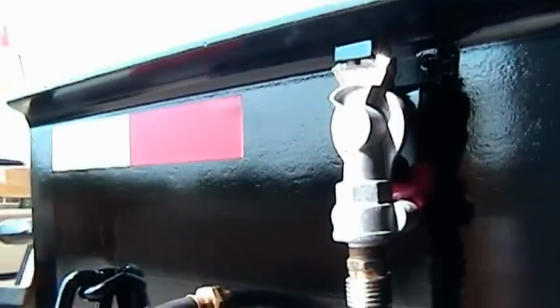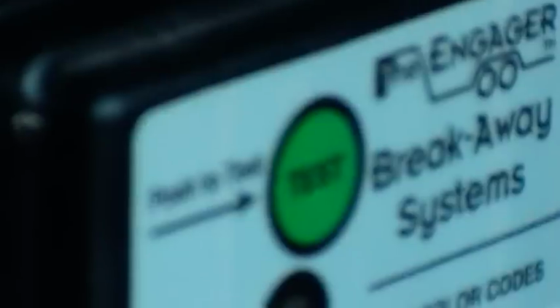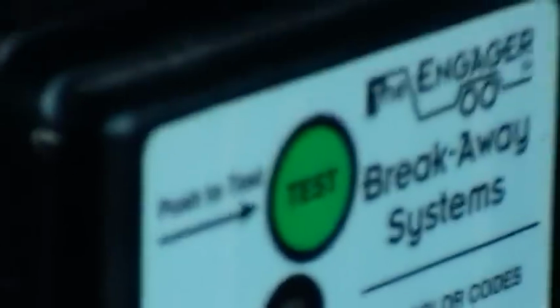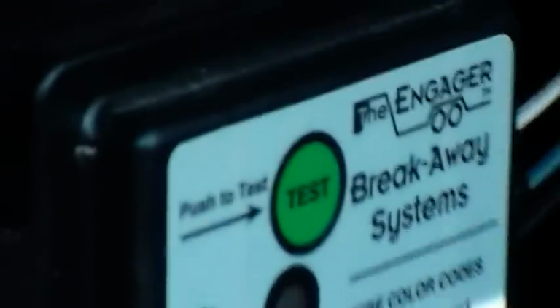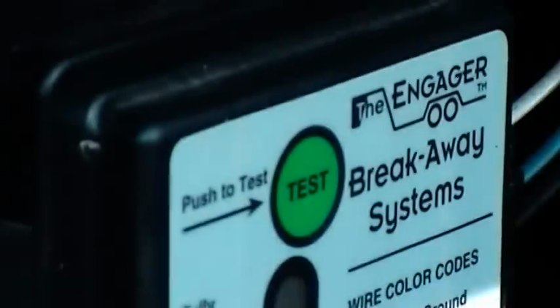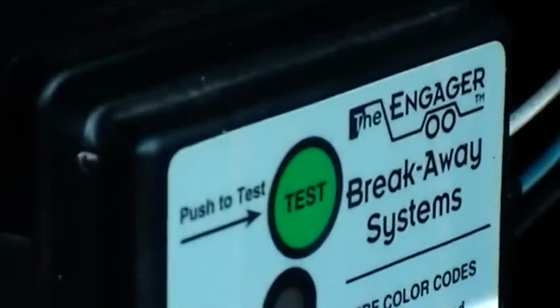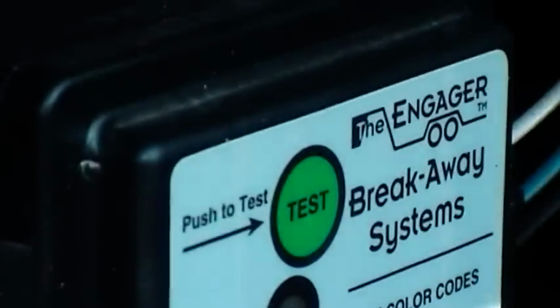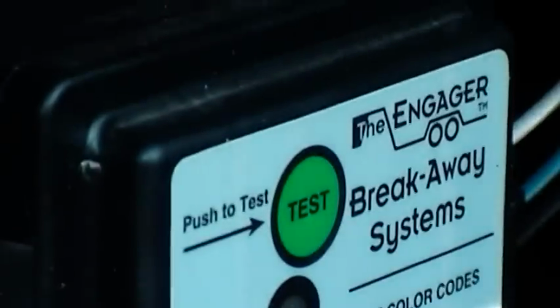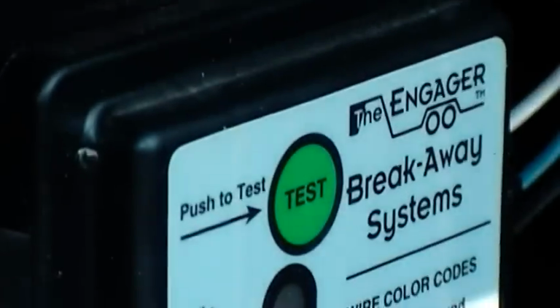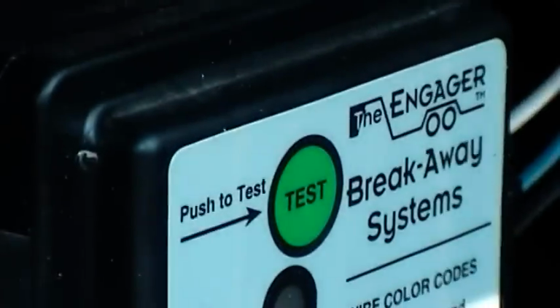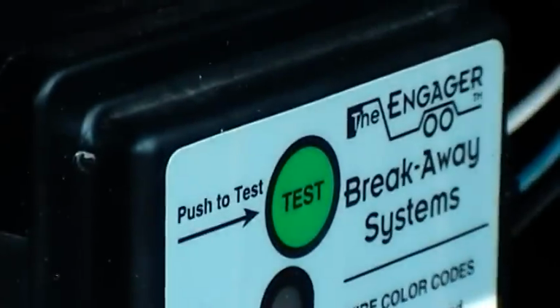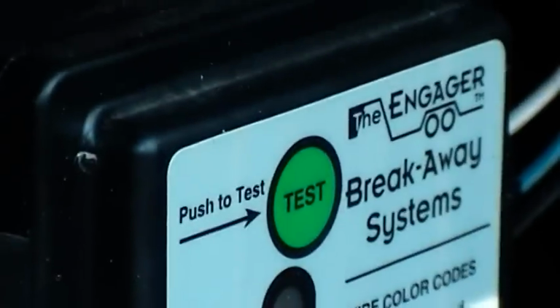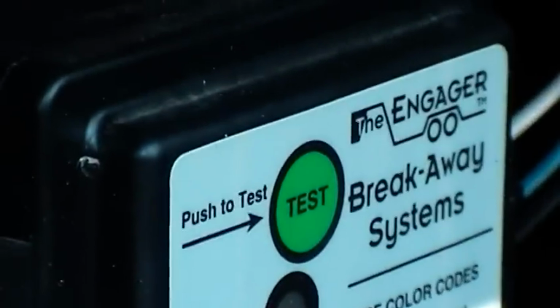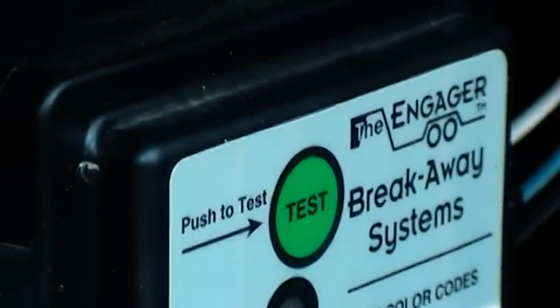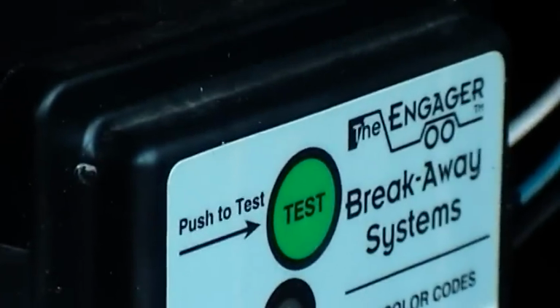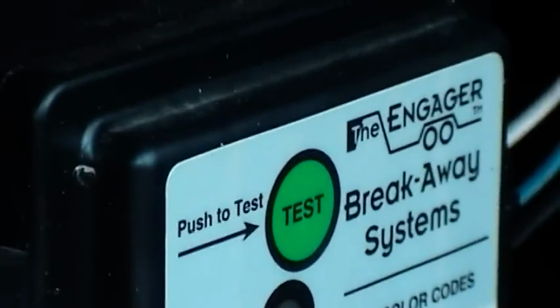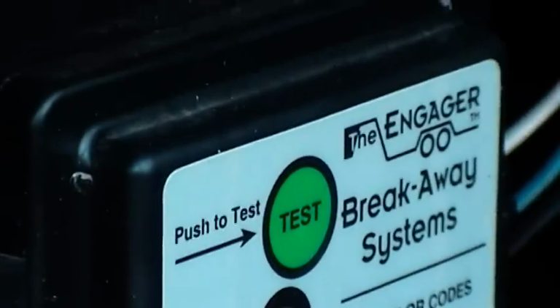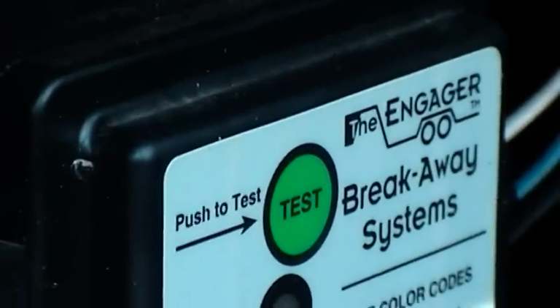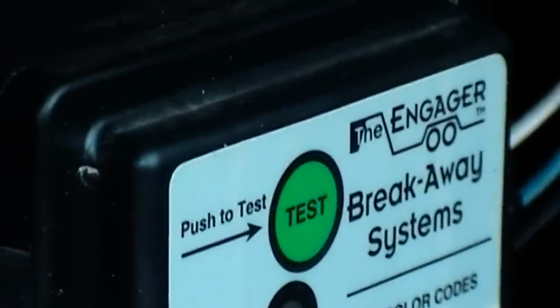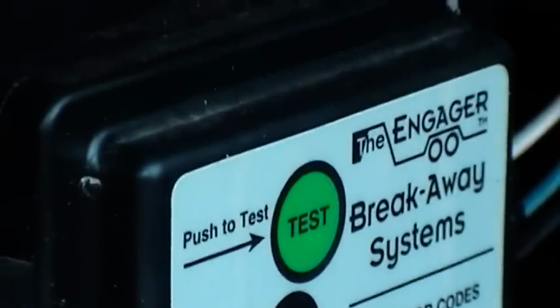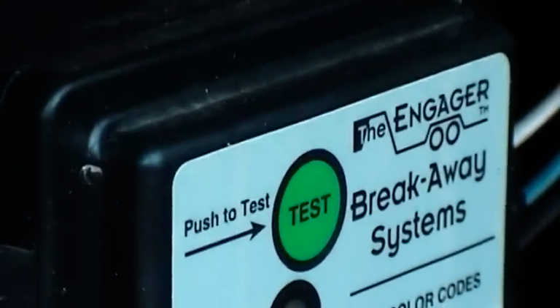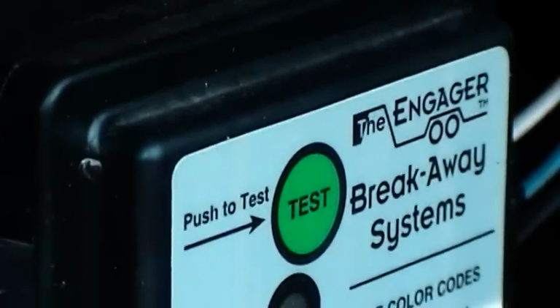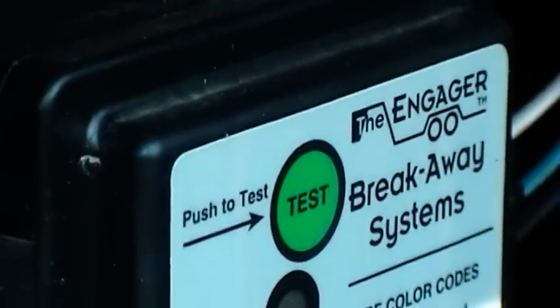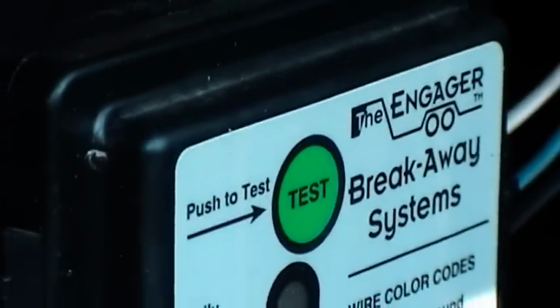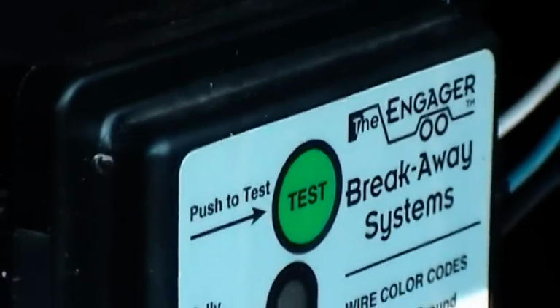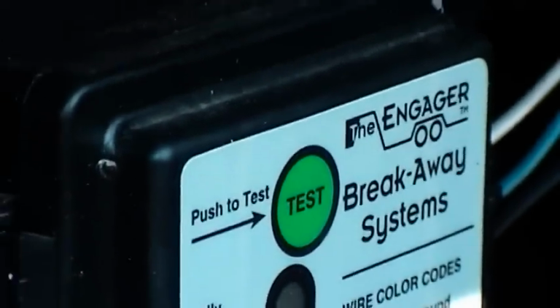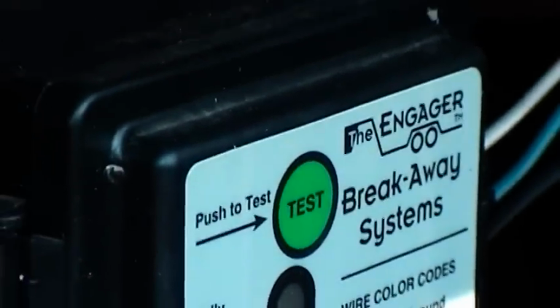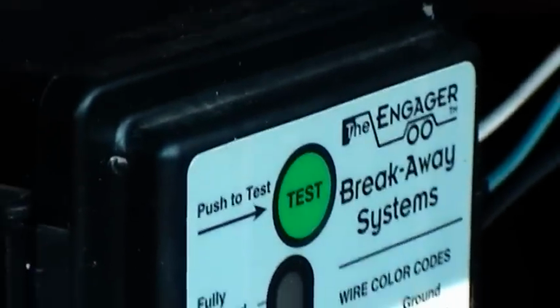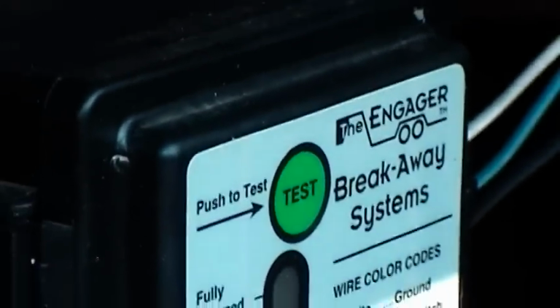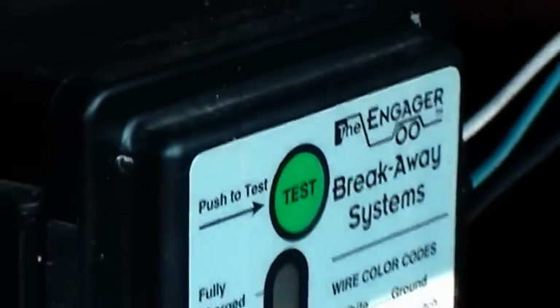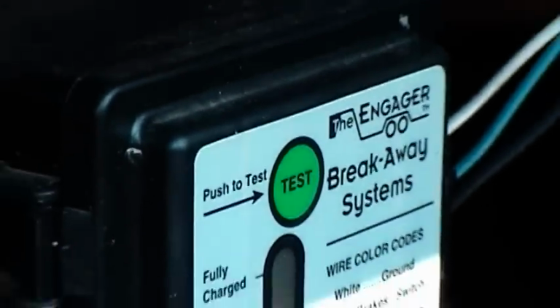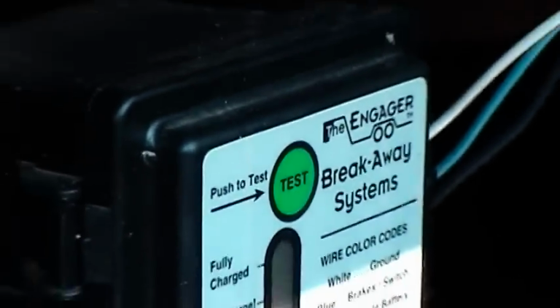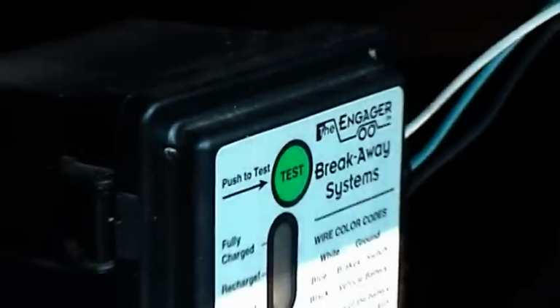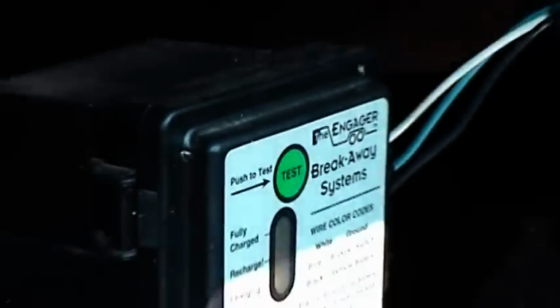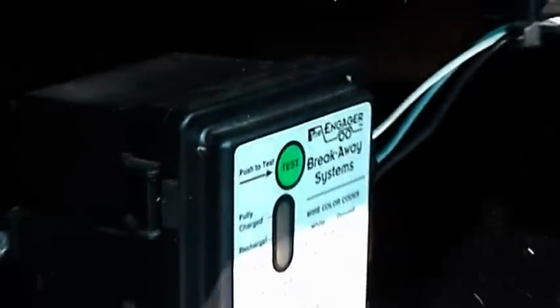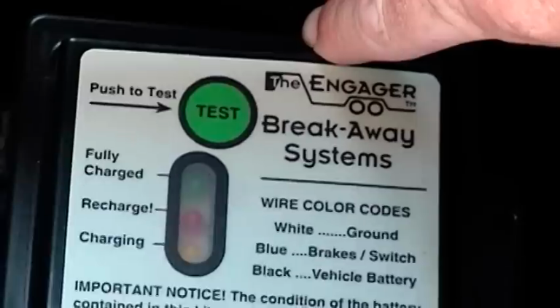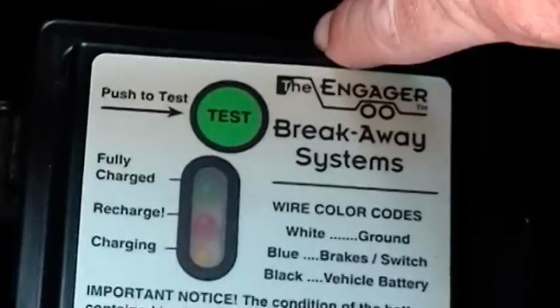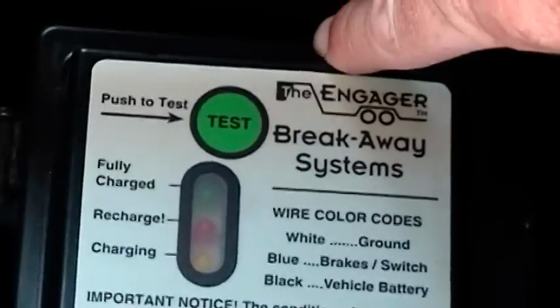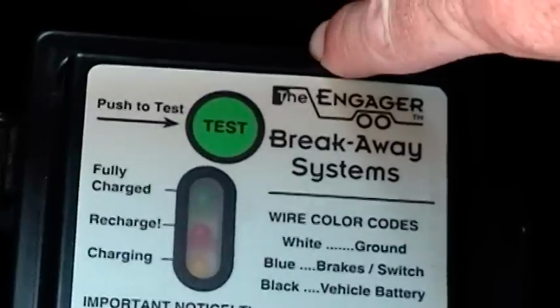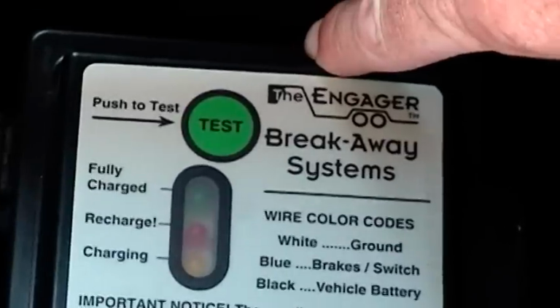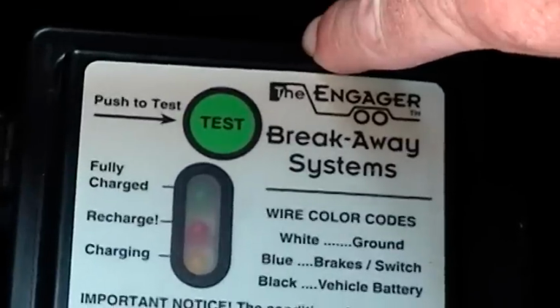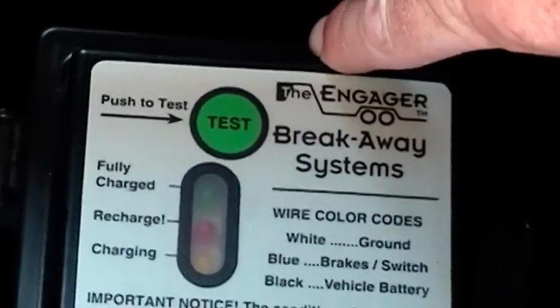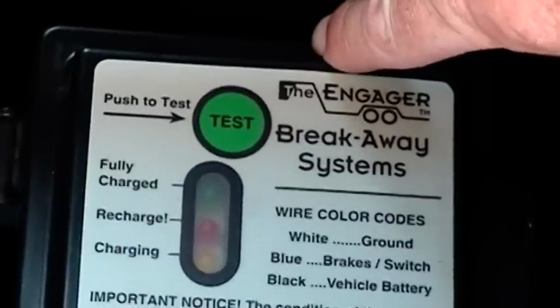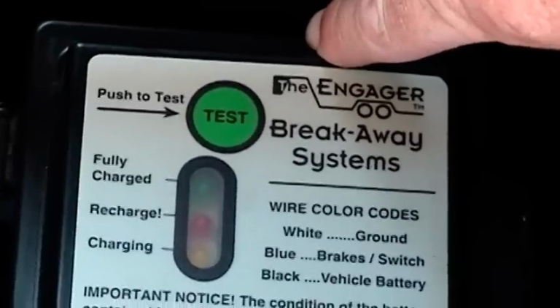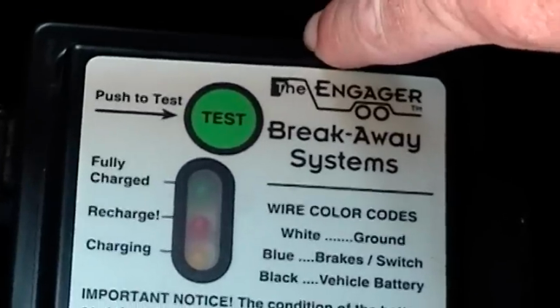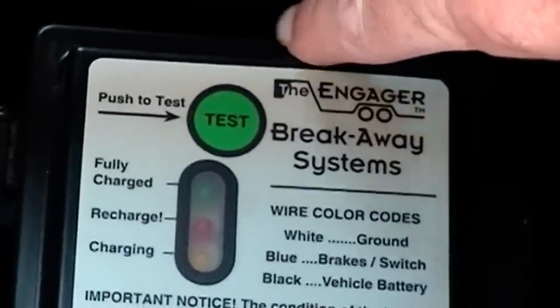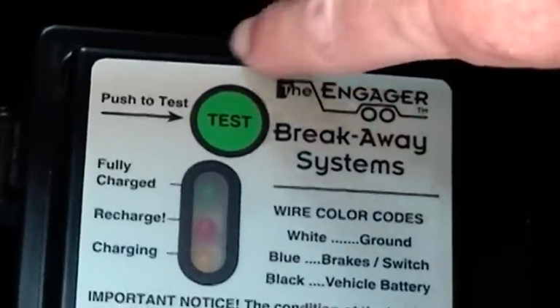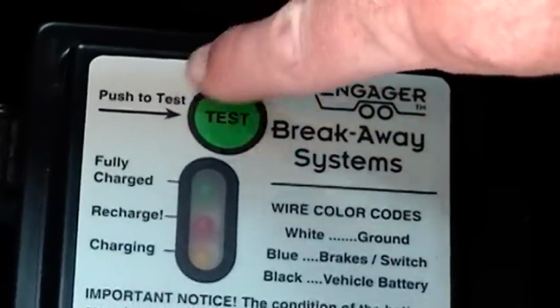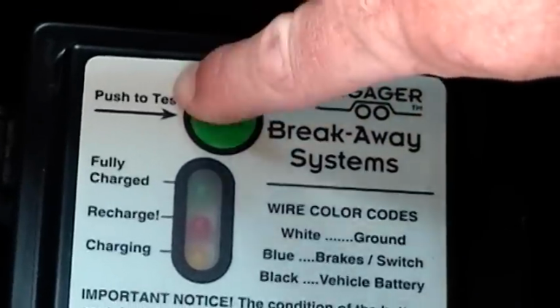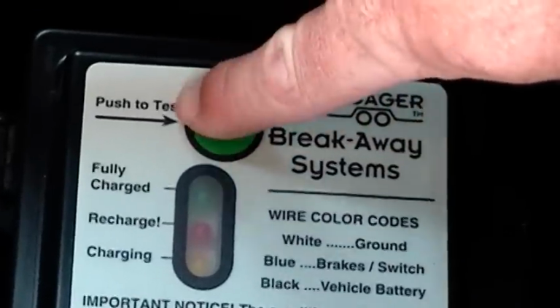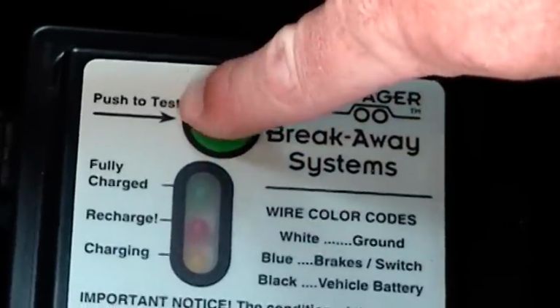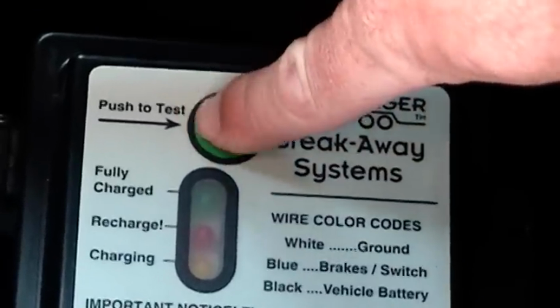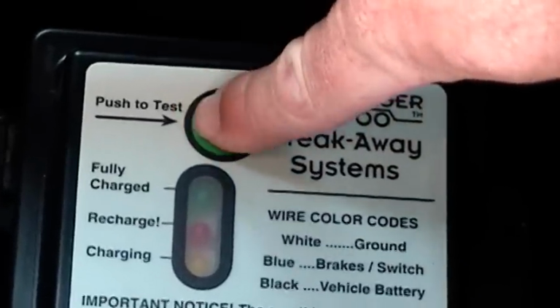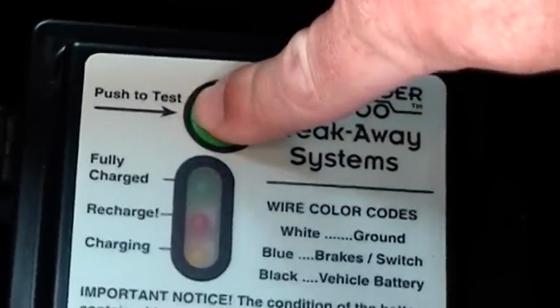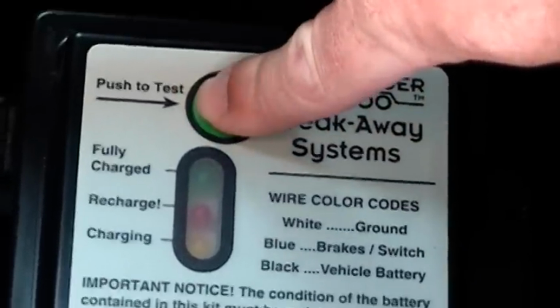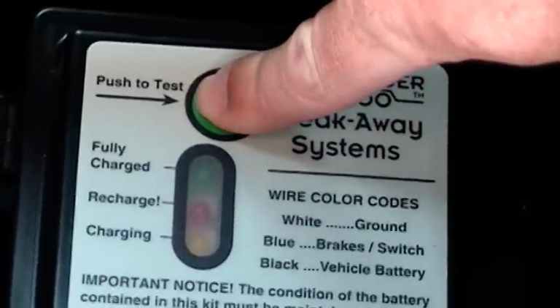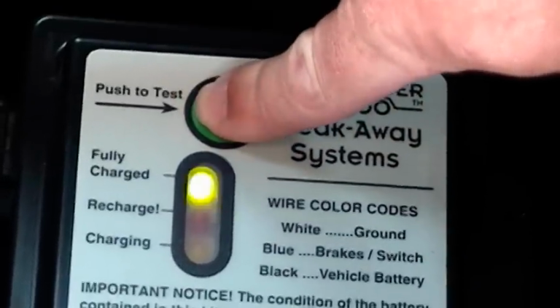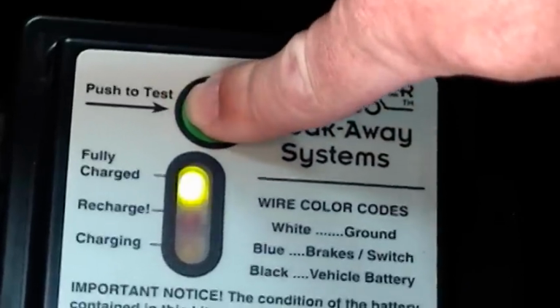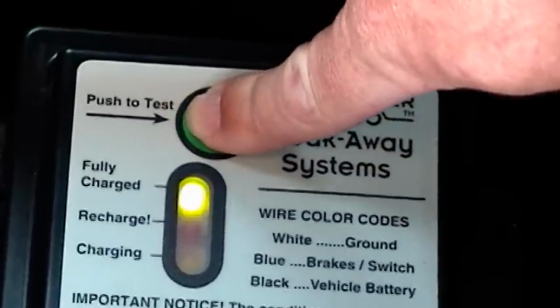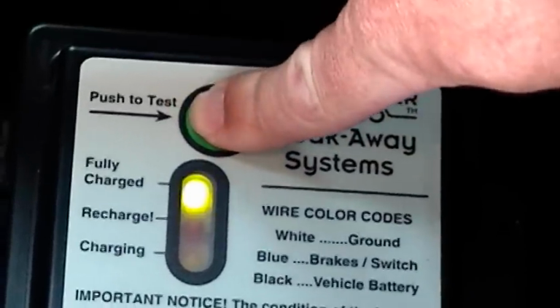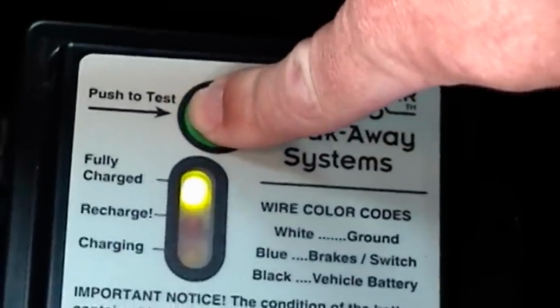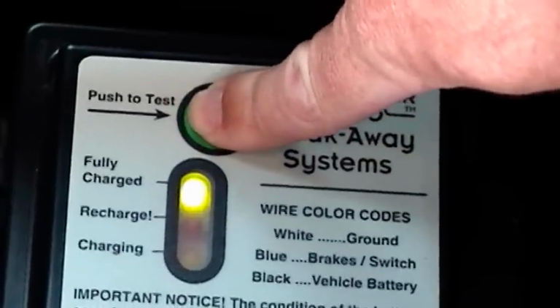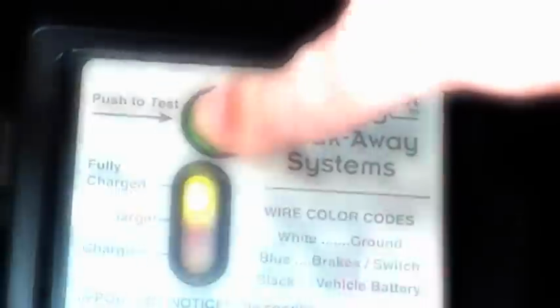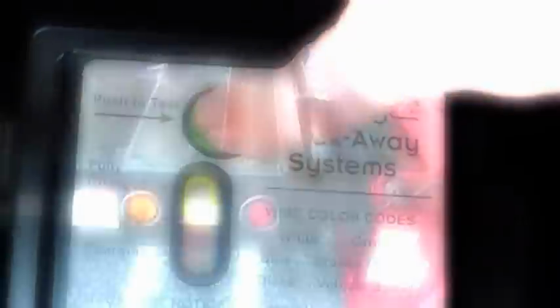Electric brake models have our self-charging battery breakaway safety system, and you can check the battery condition at the press of a button.